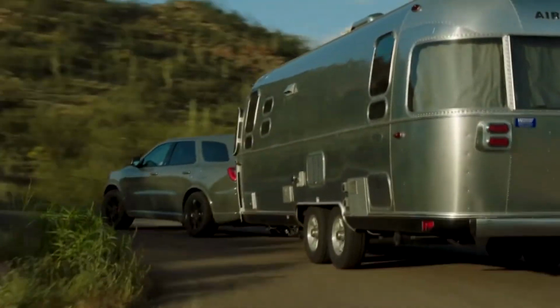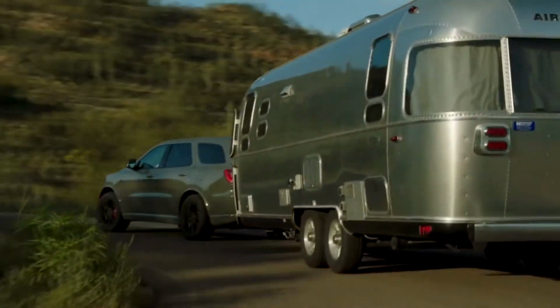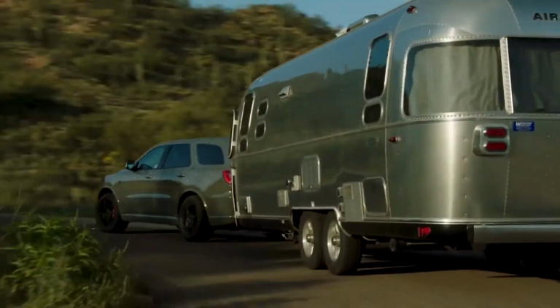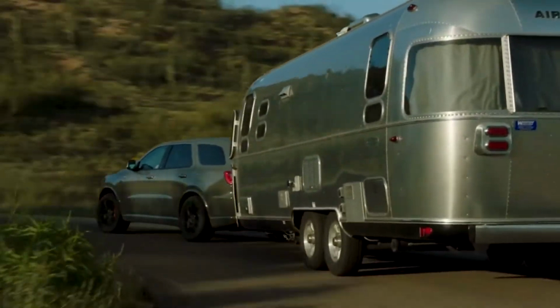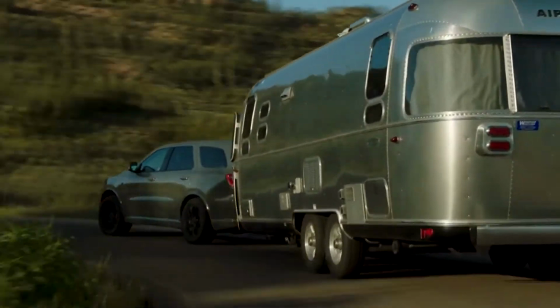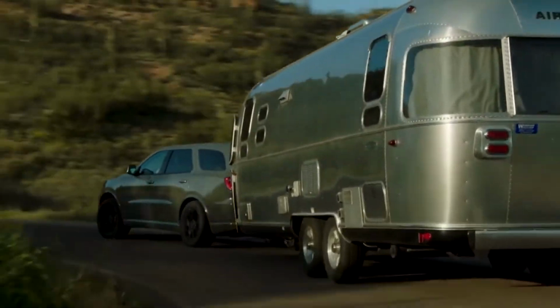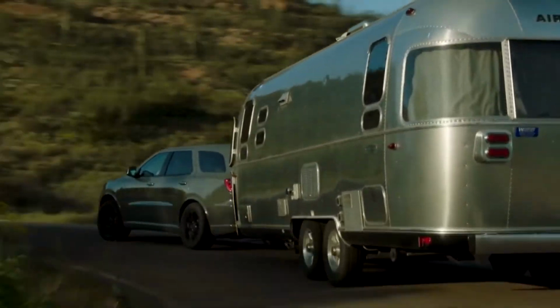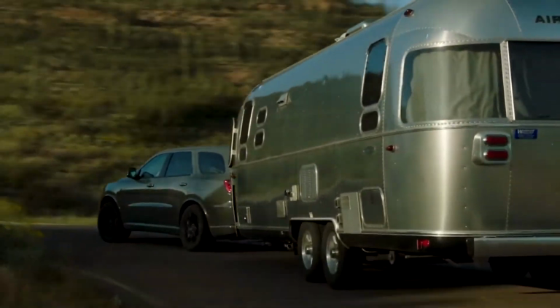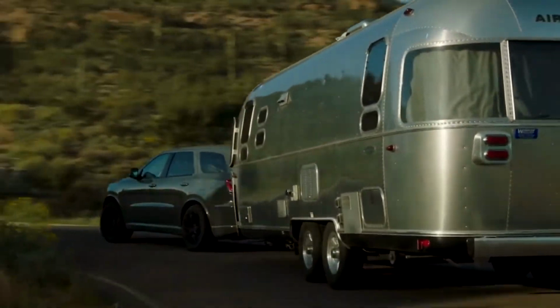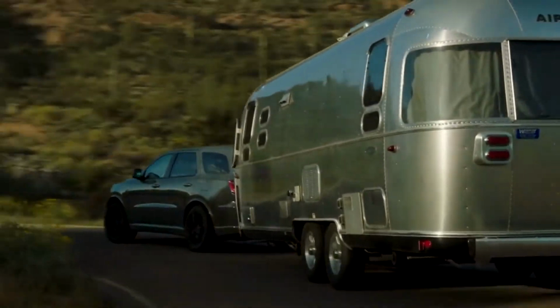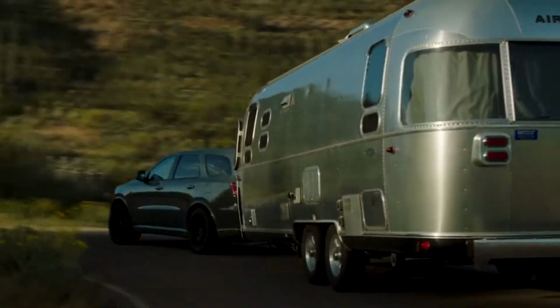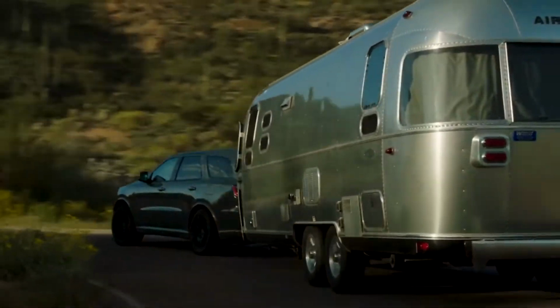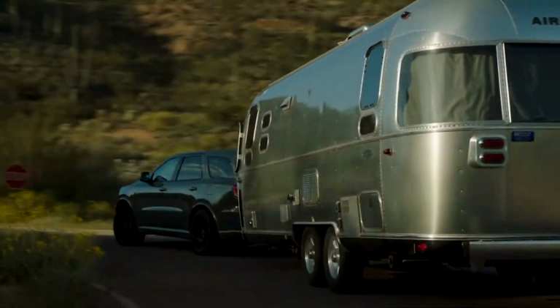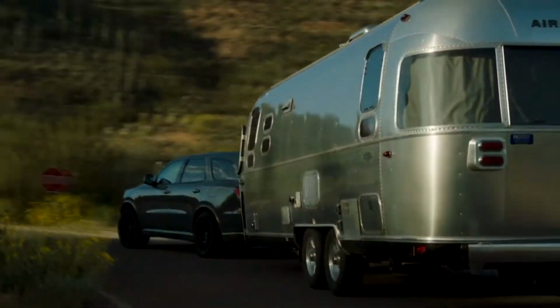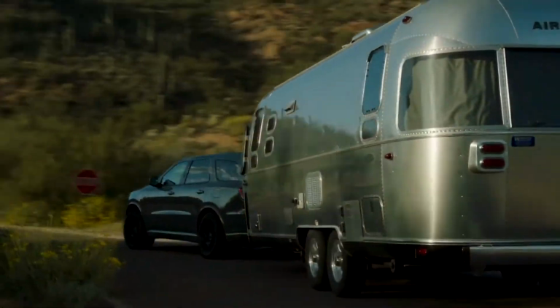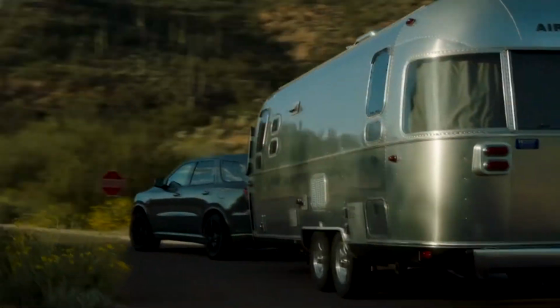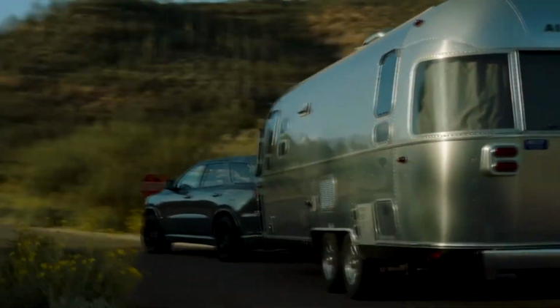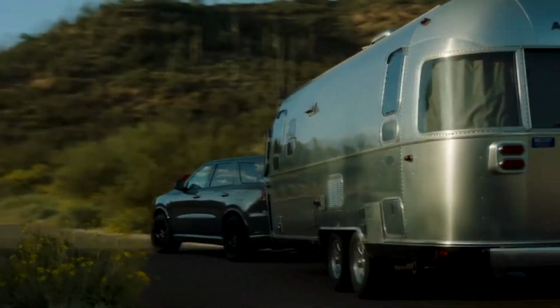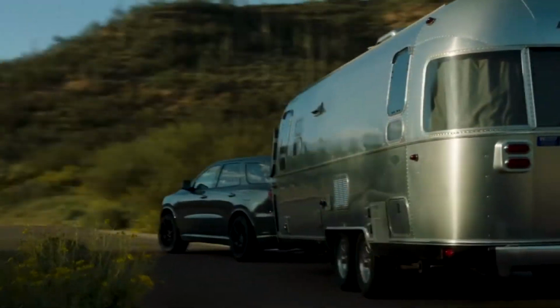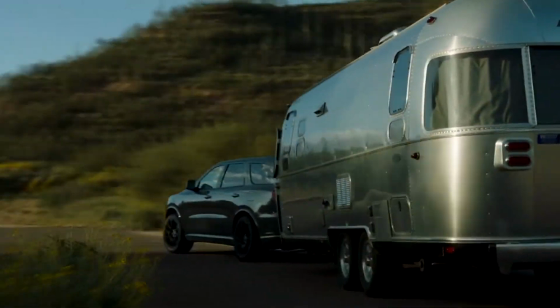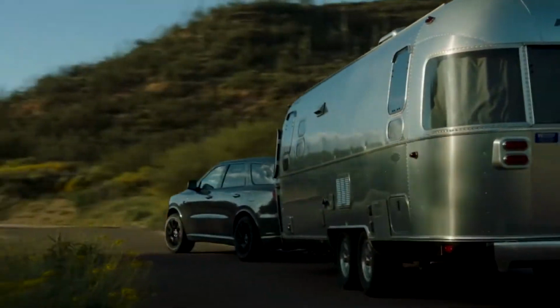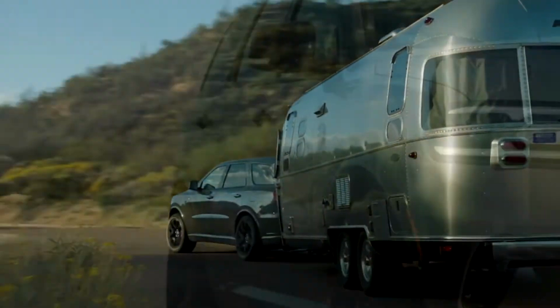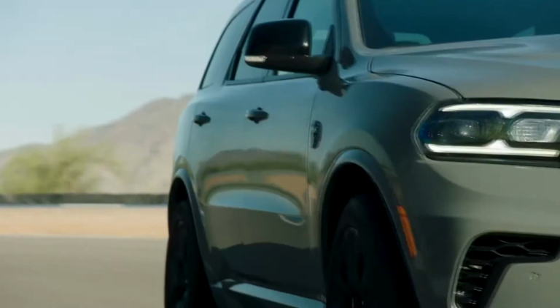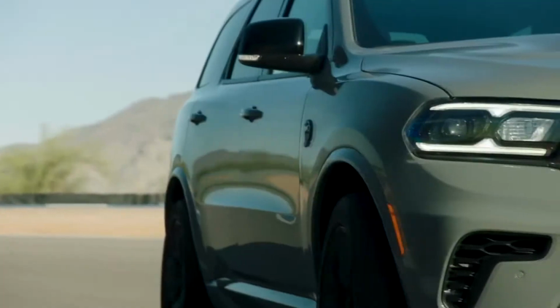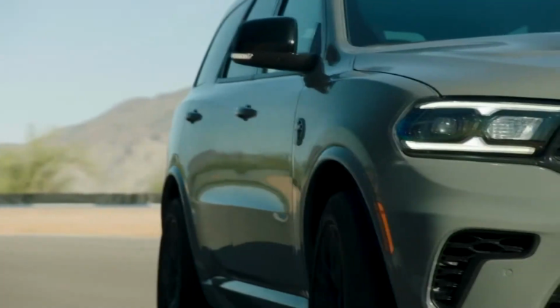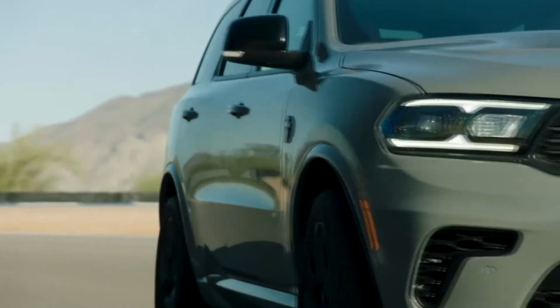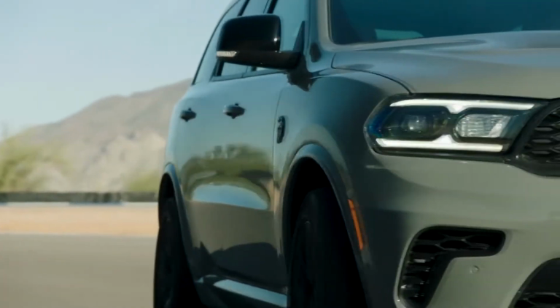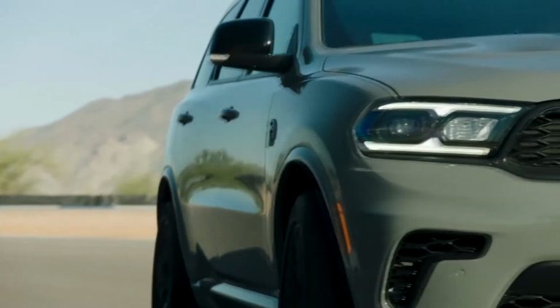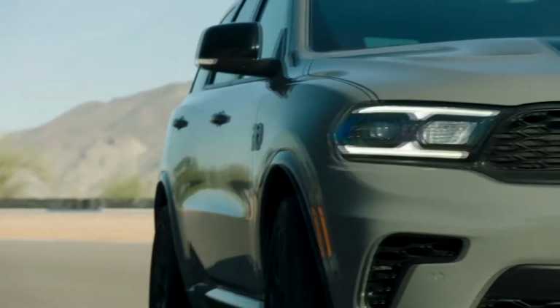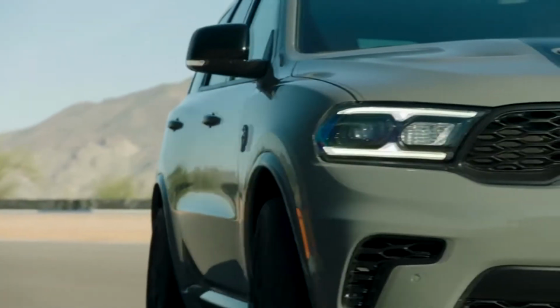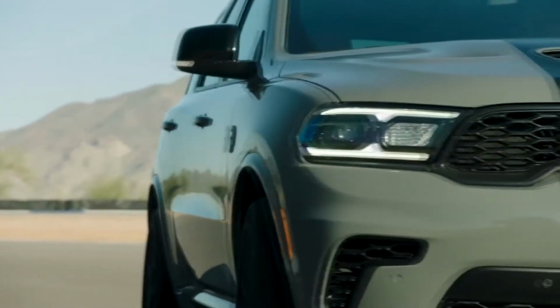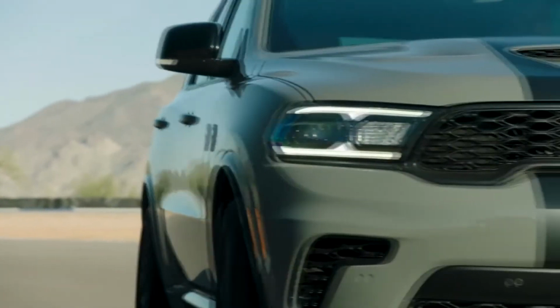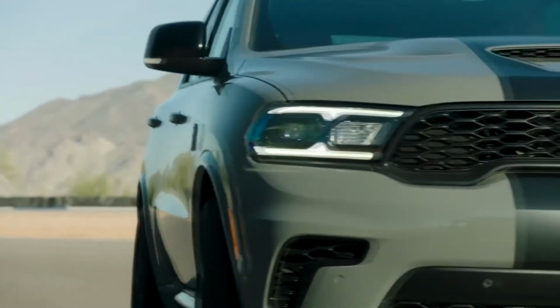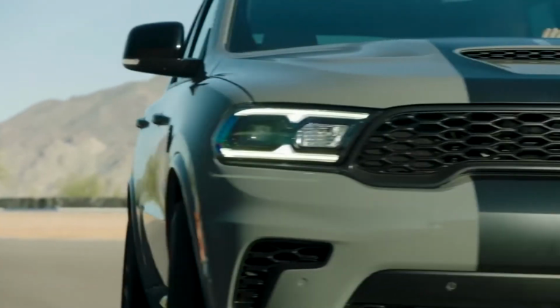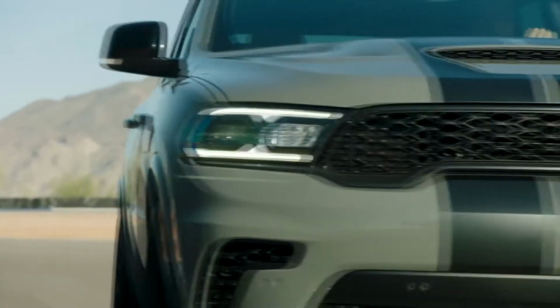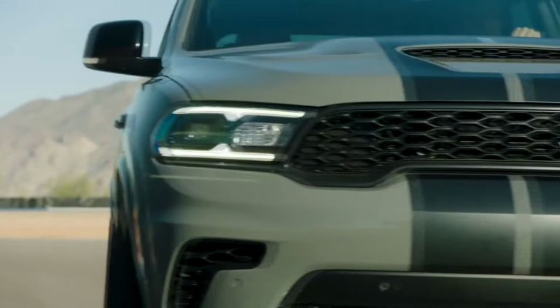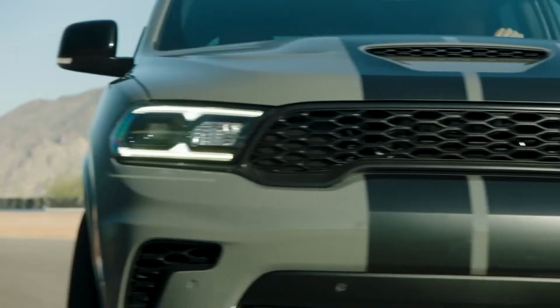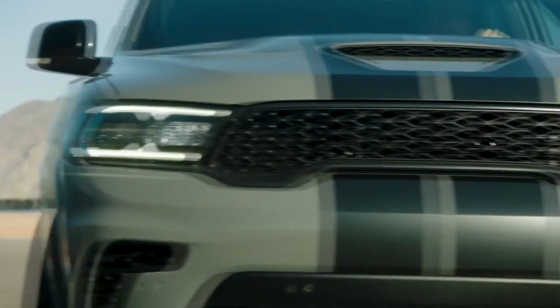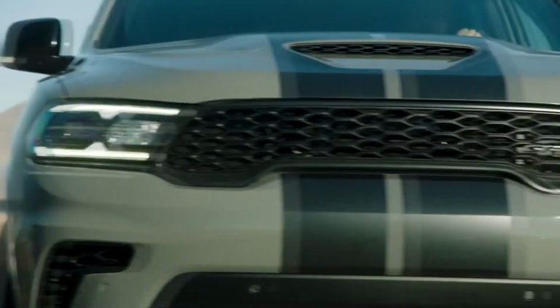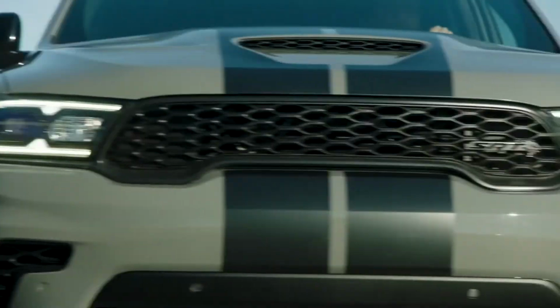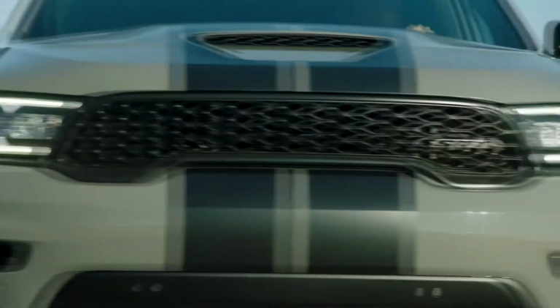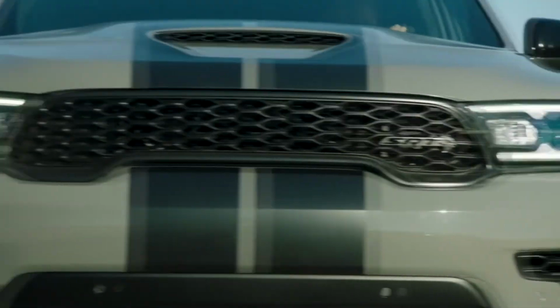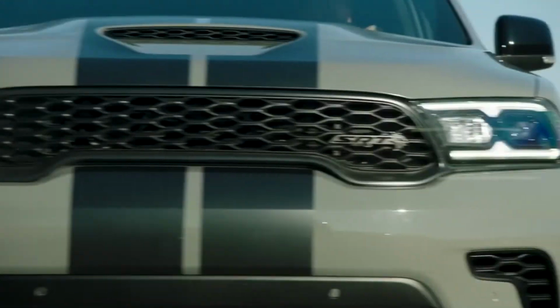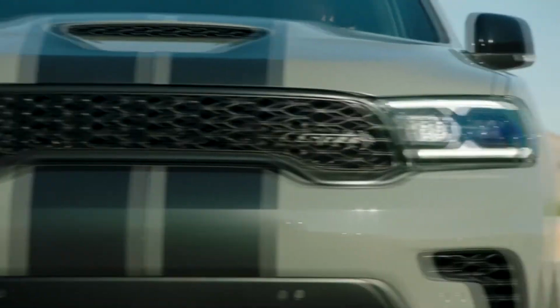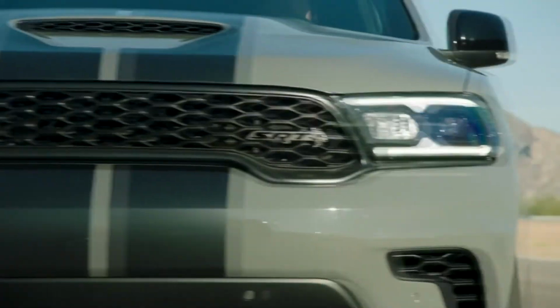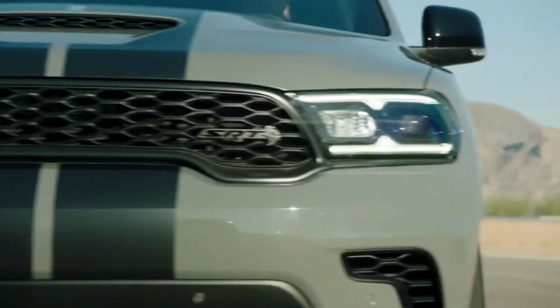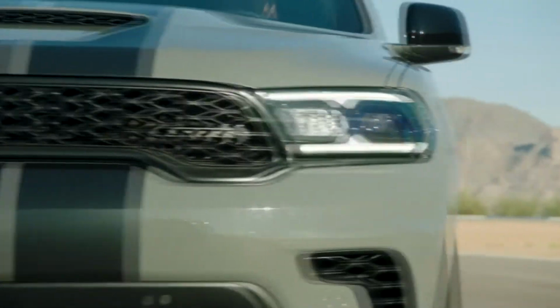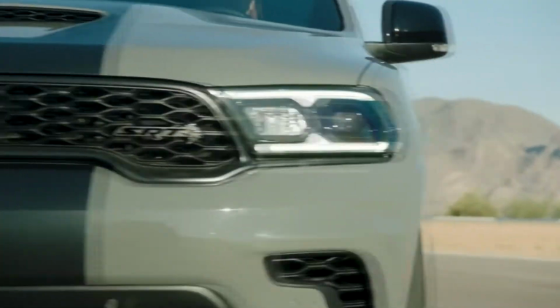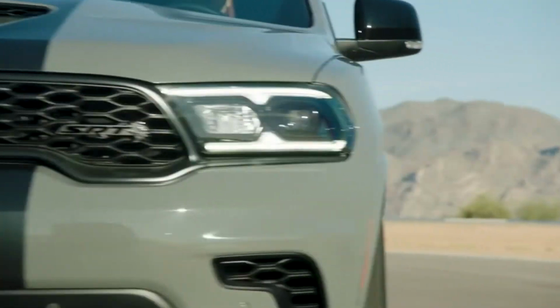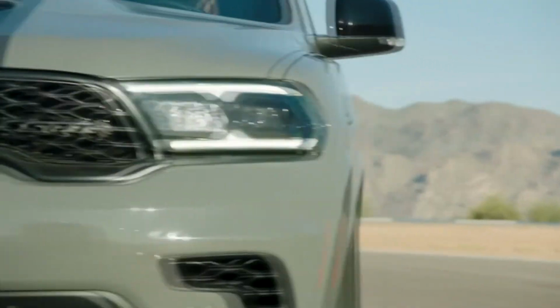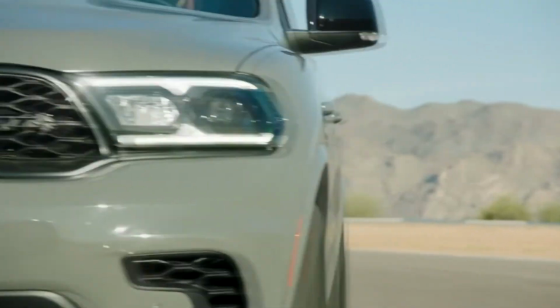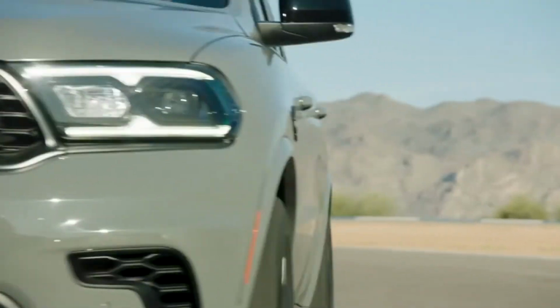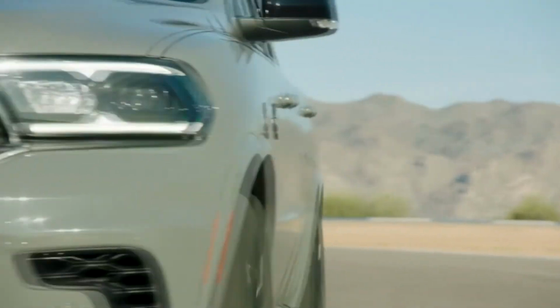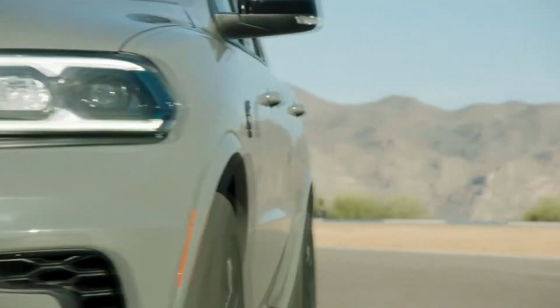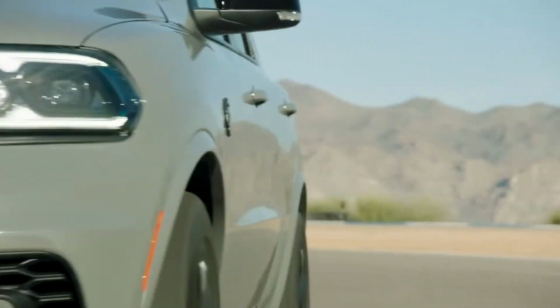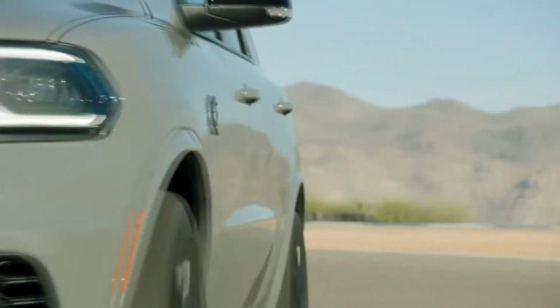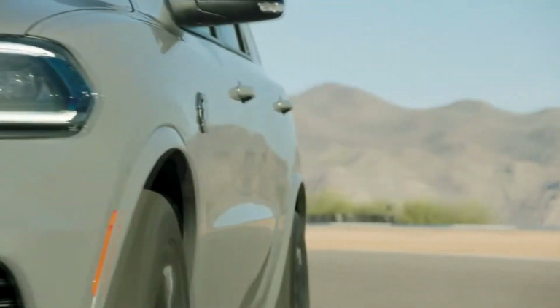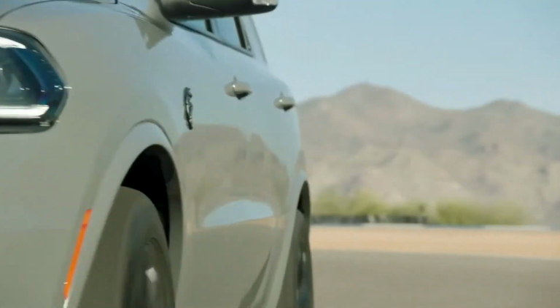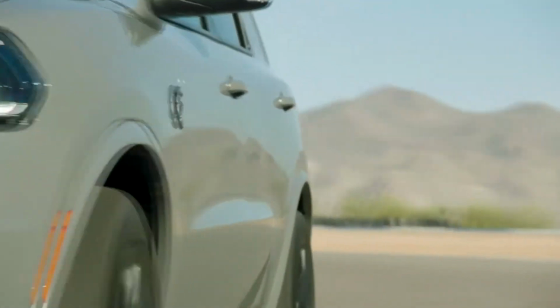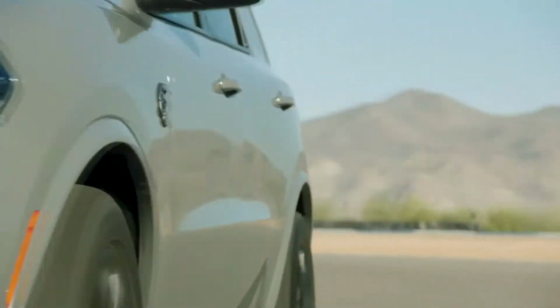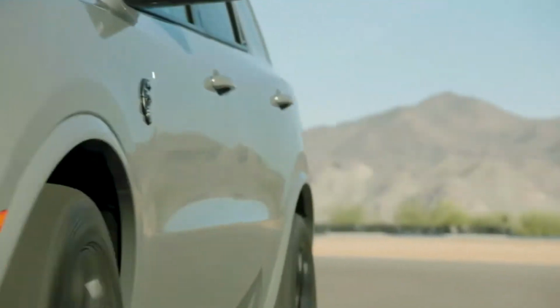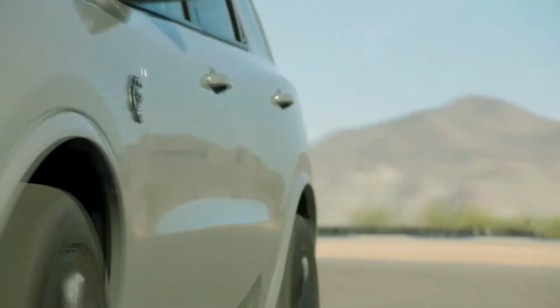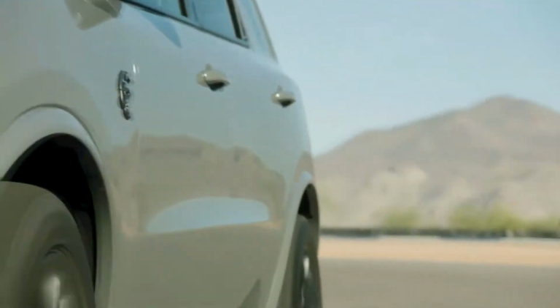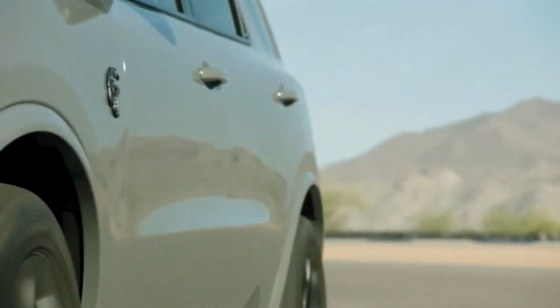Dealer orders open this summer and vehicles are scheduled to start arriving in Dodge/SRT dealerships this fall.